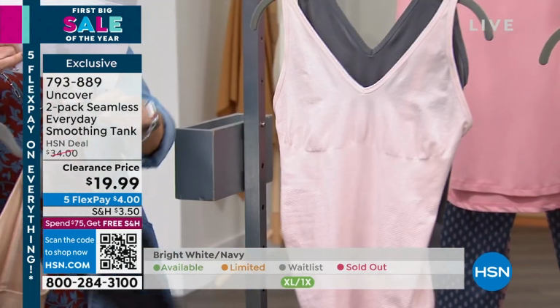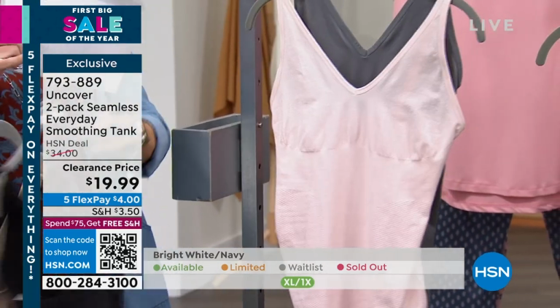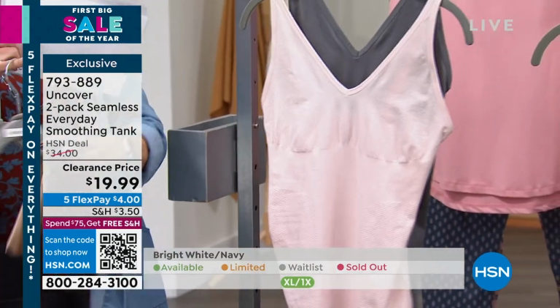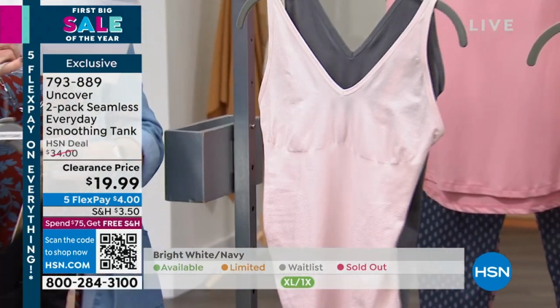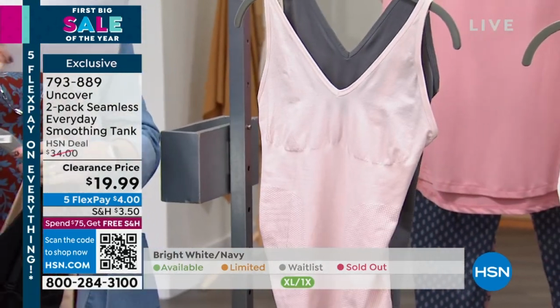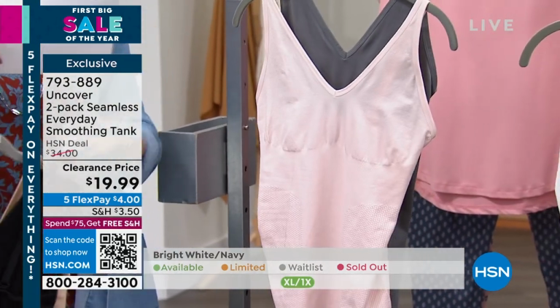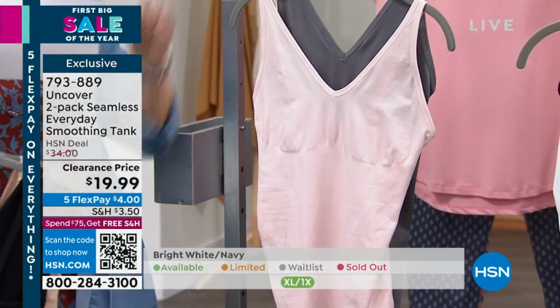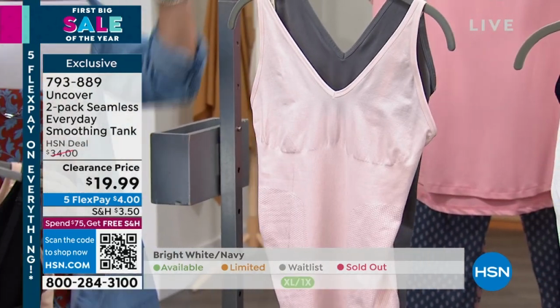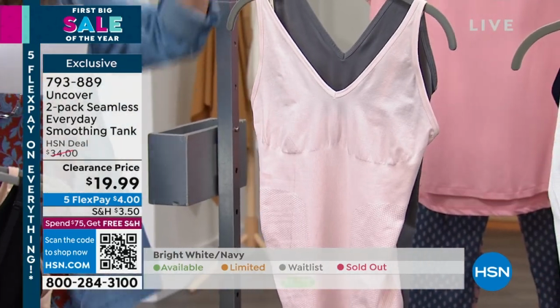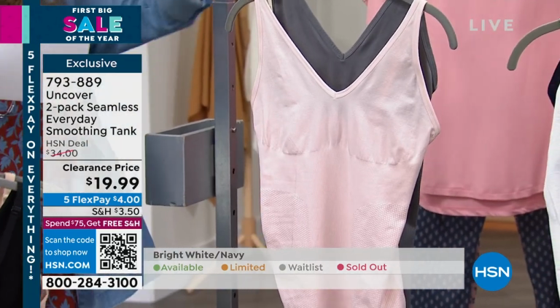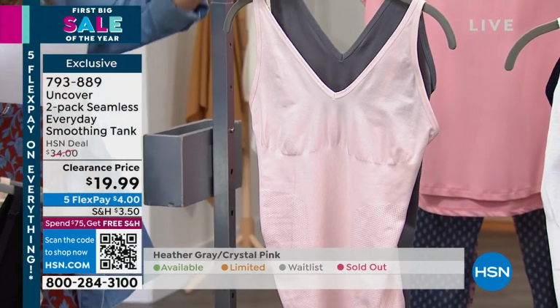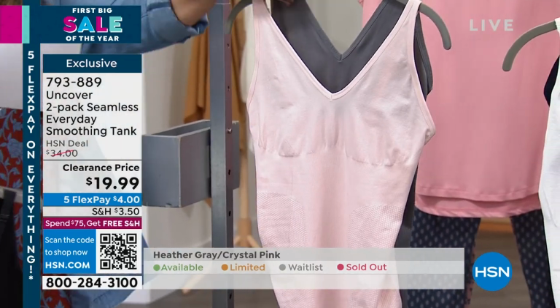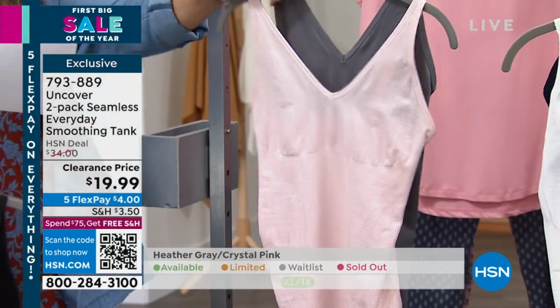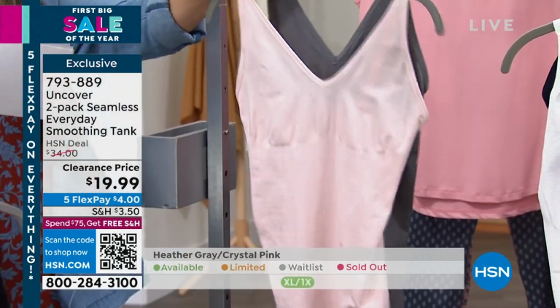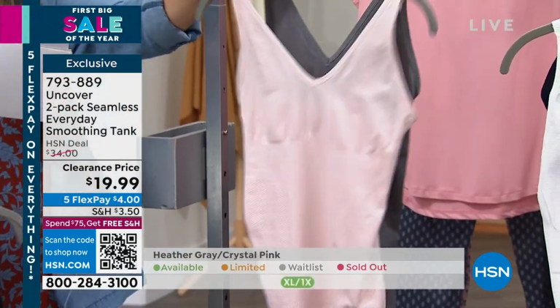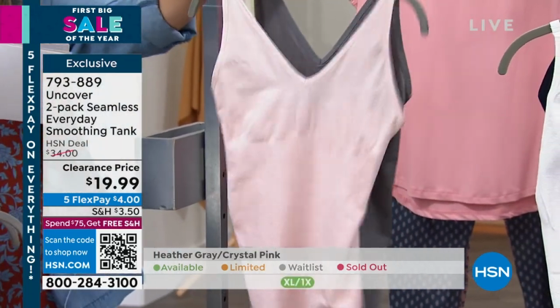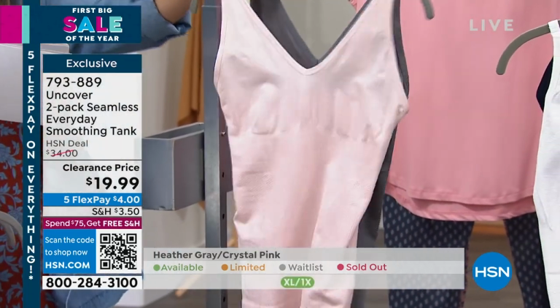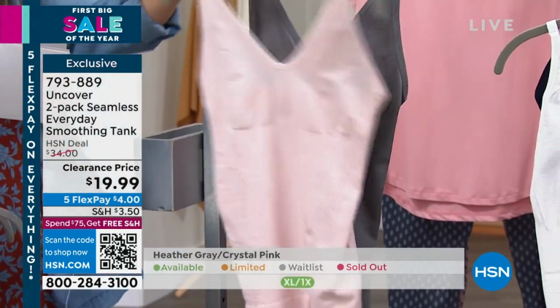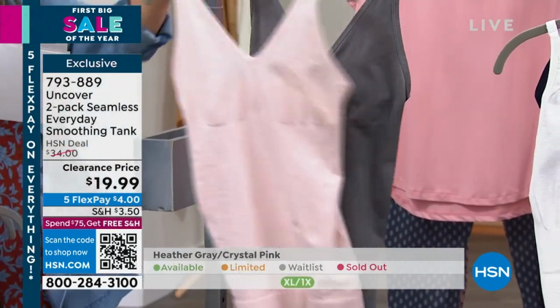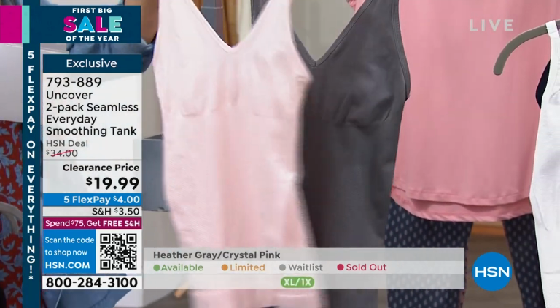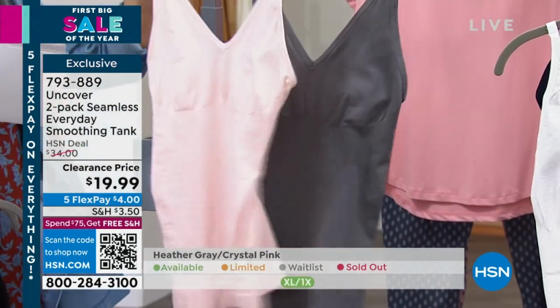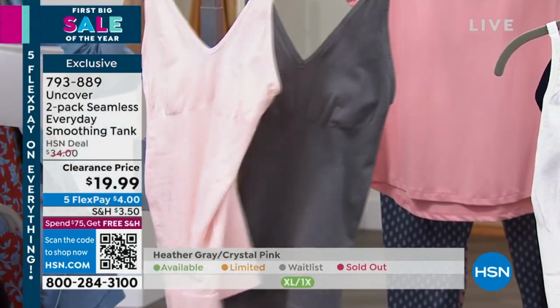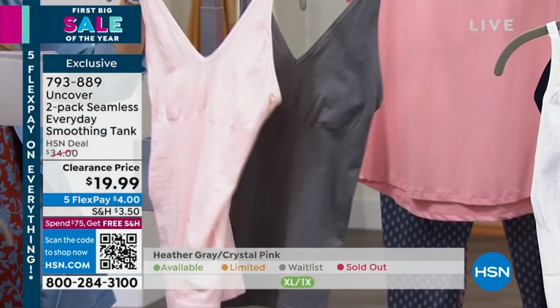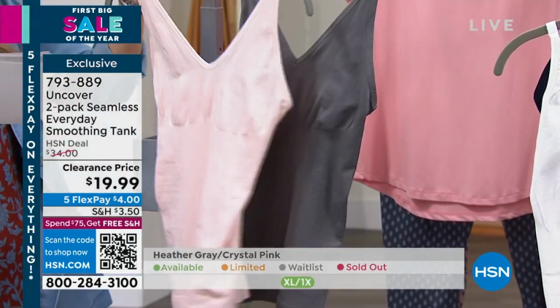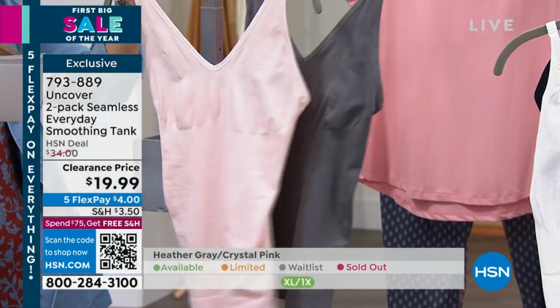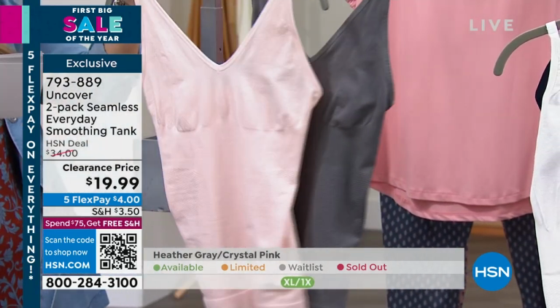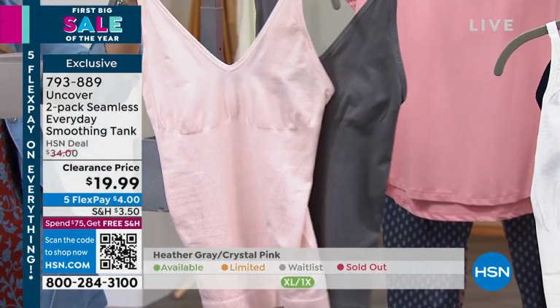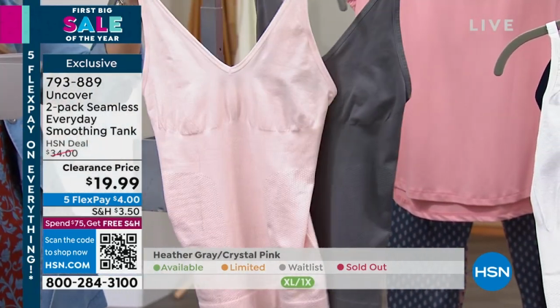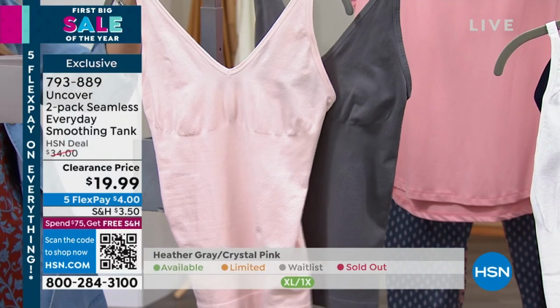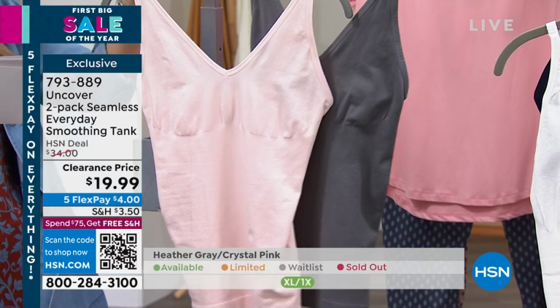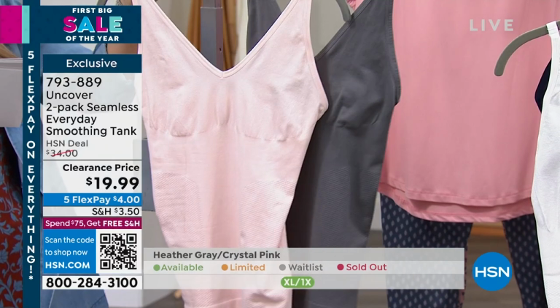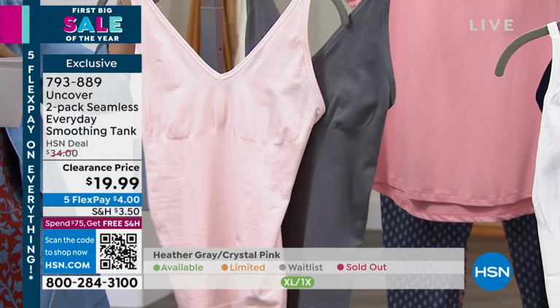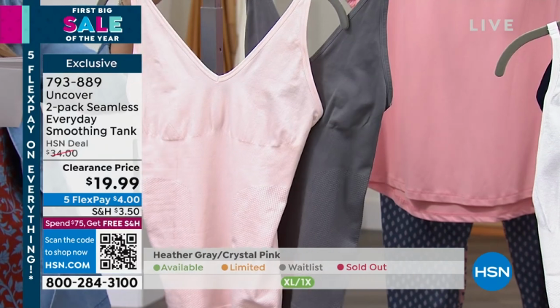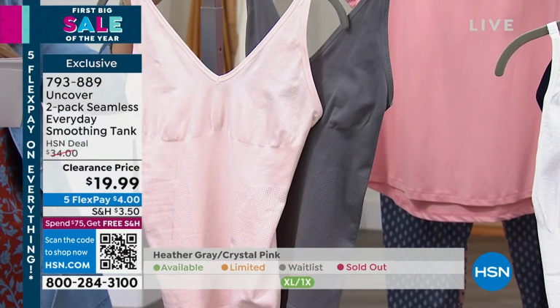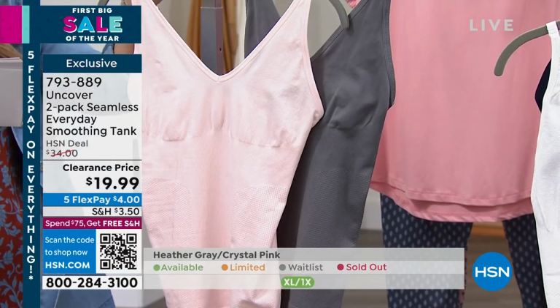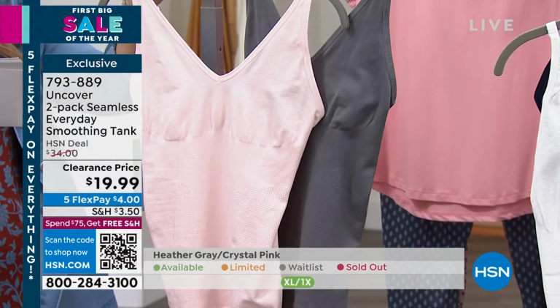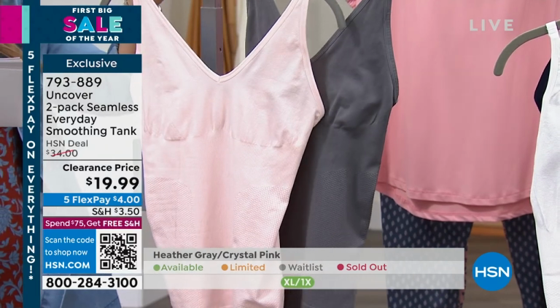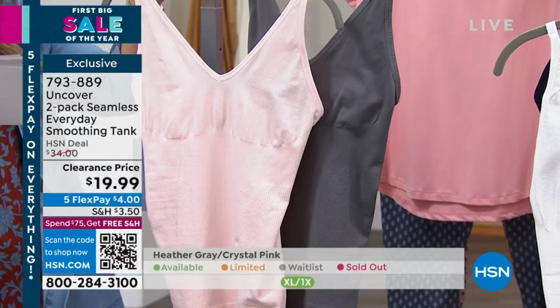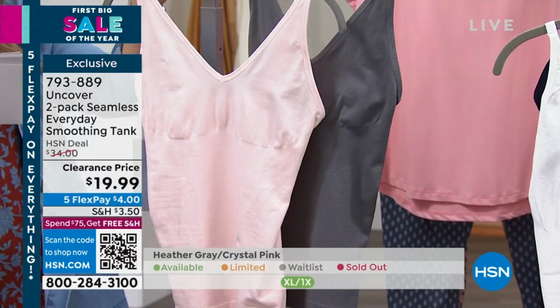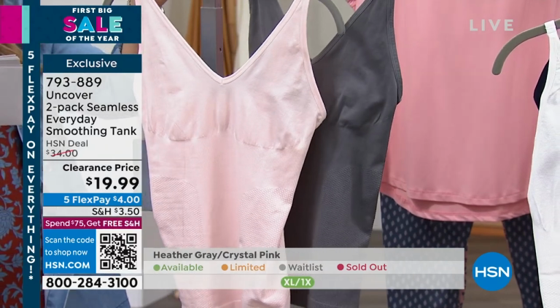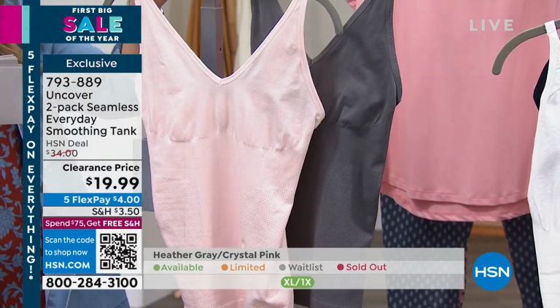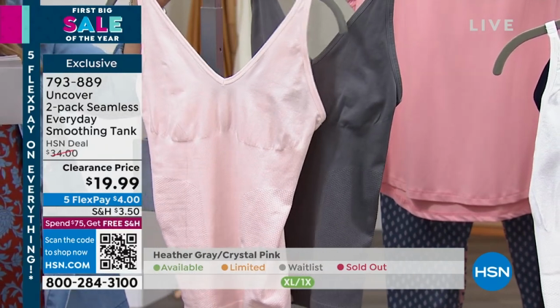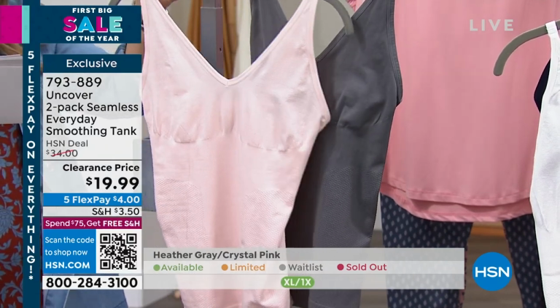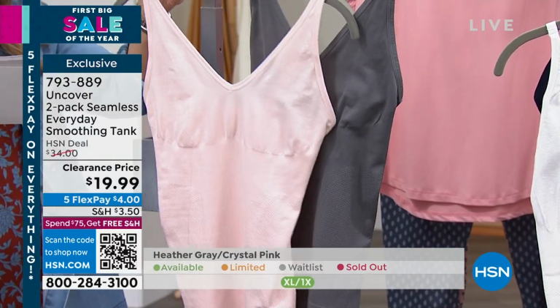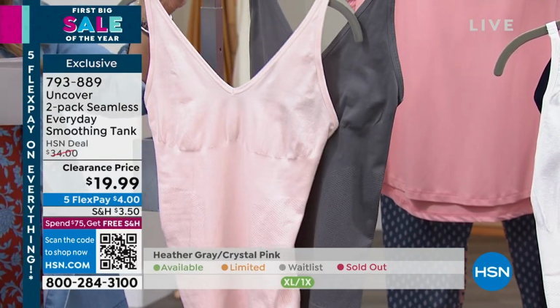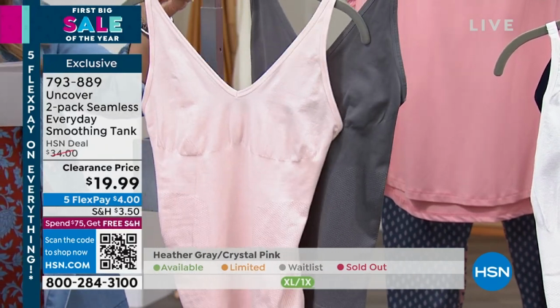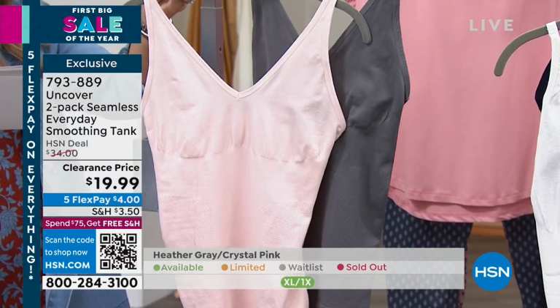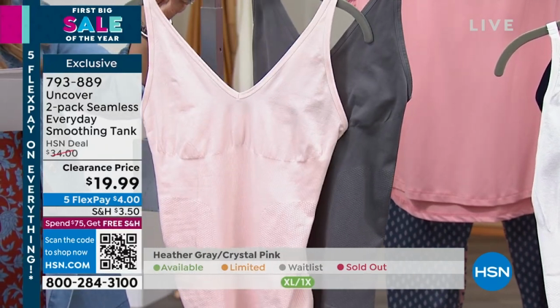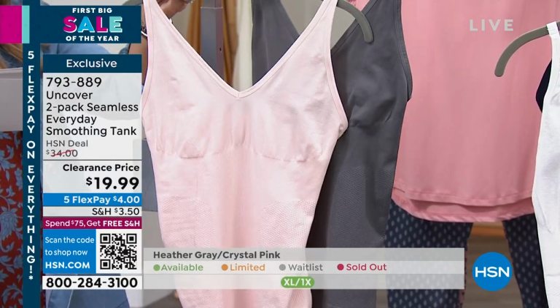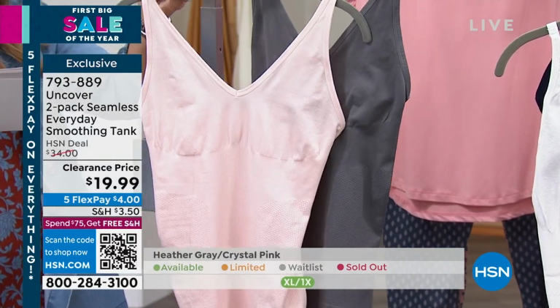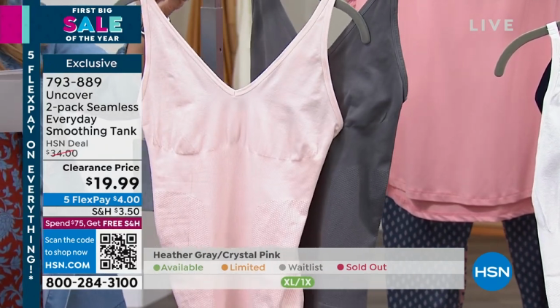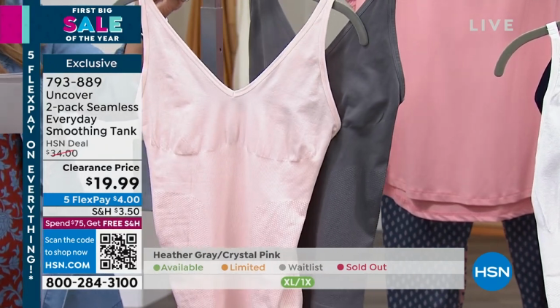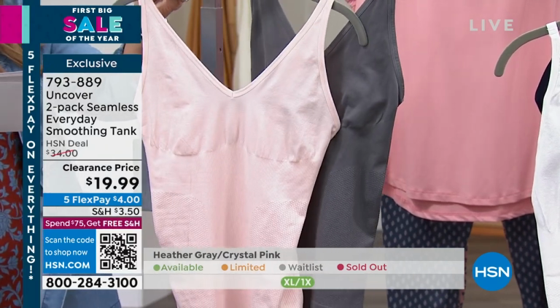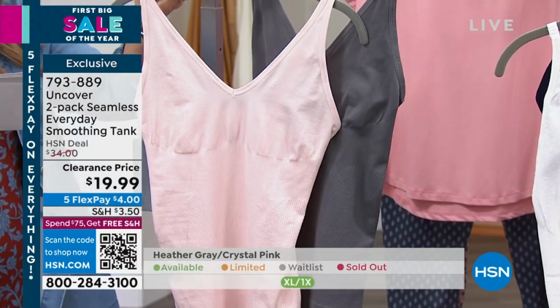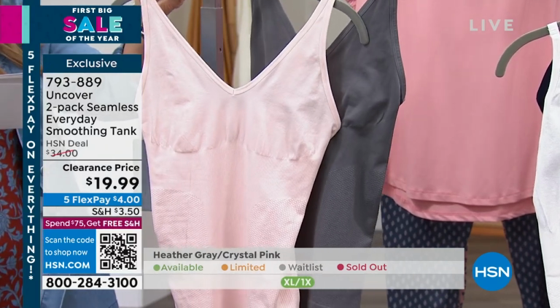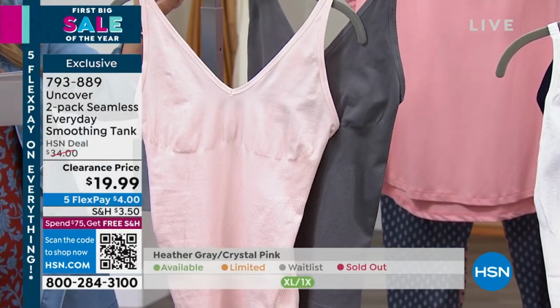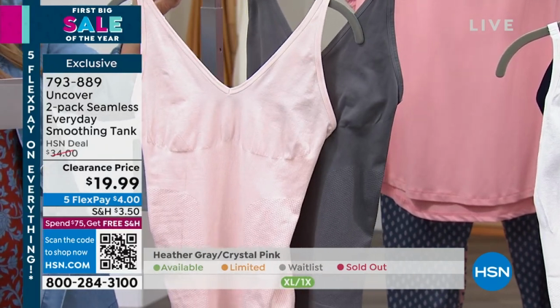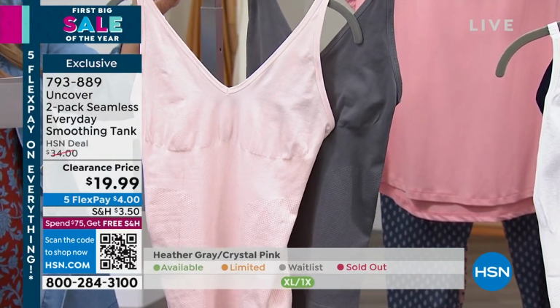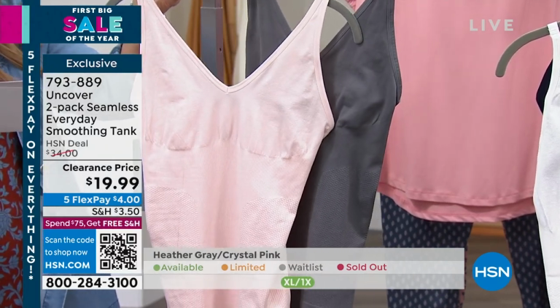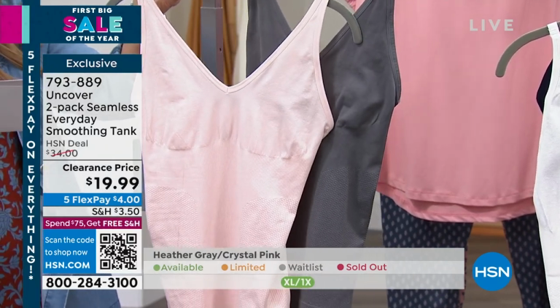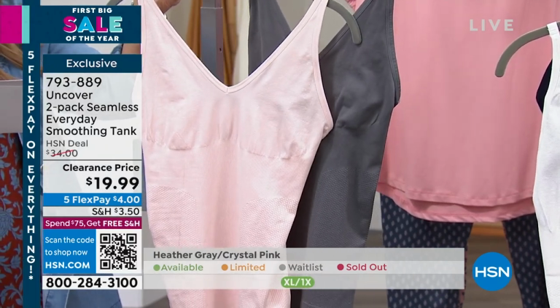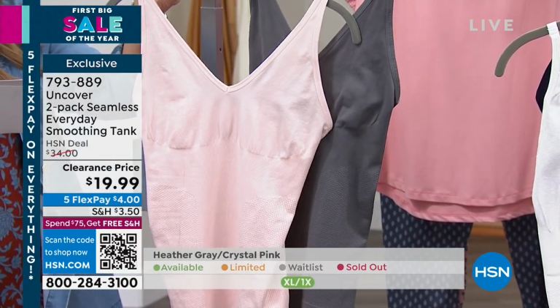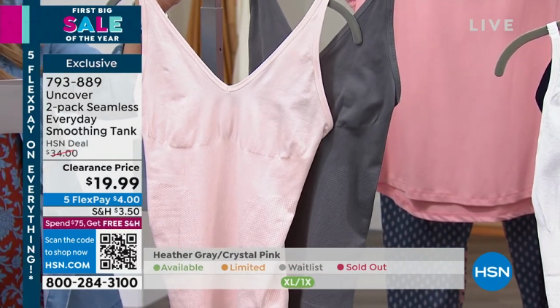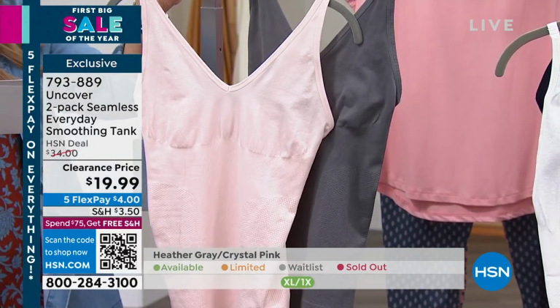This two-pack — you want to stock up on these. These are things you're going to wear every day for layering and shaping underneath your pretty outfits.